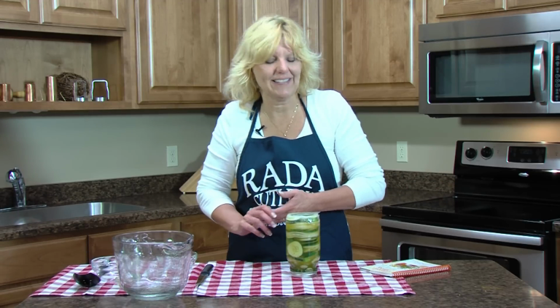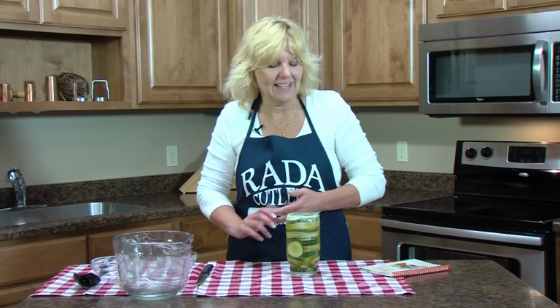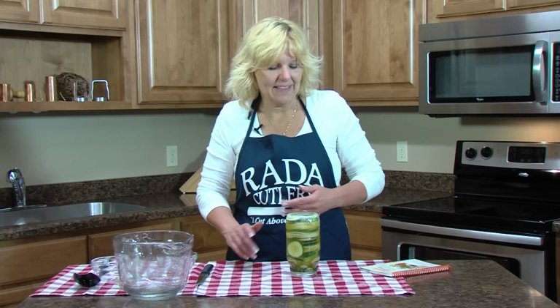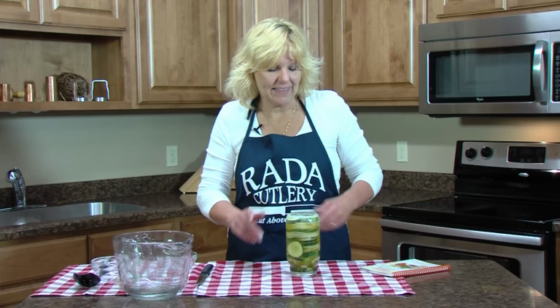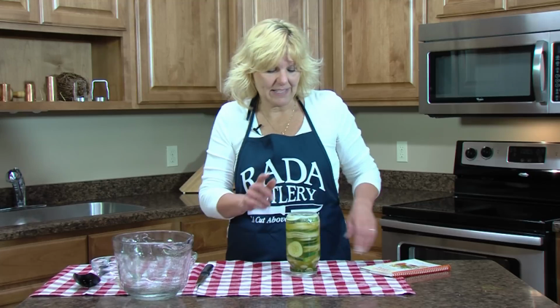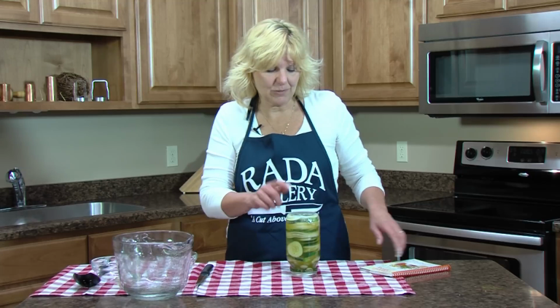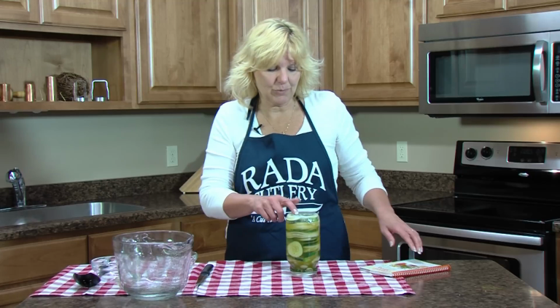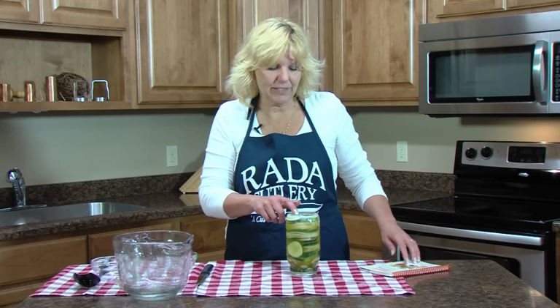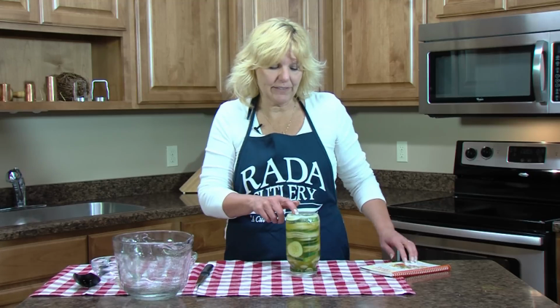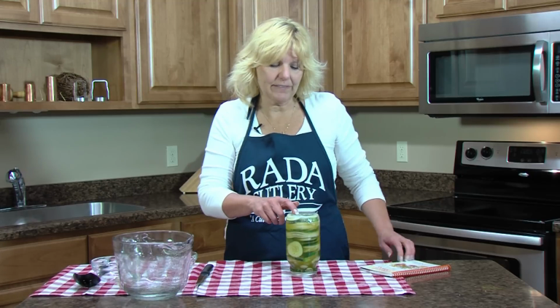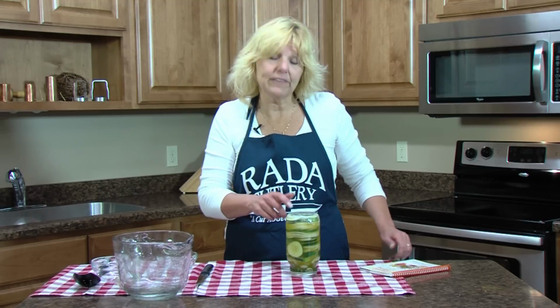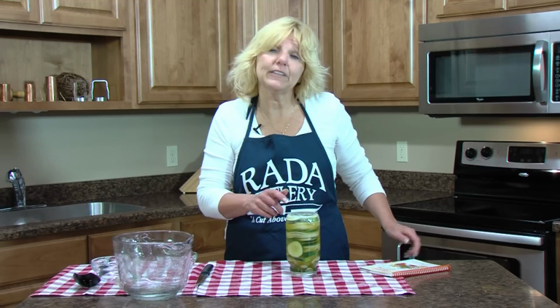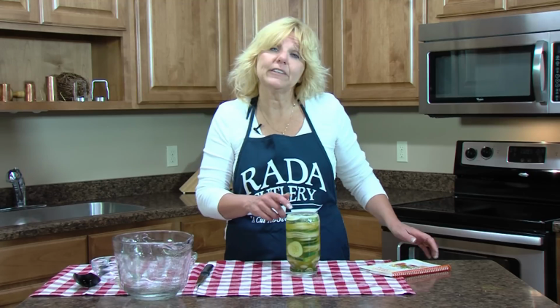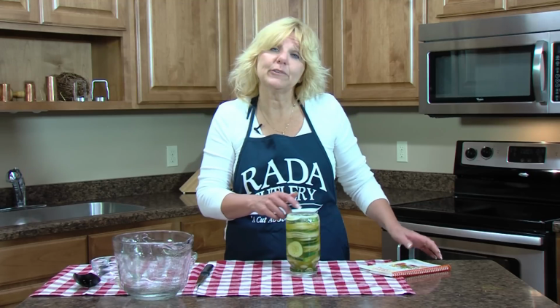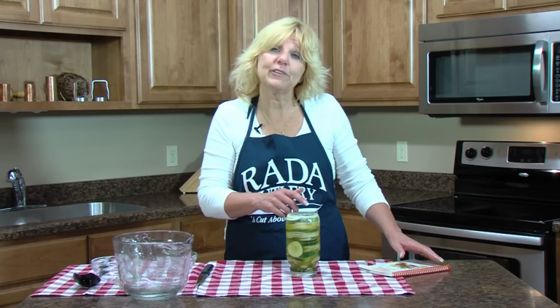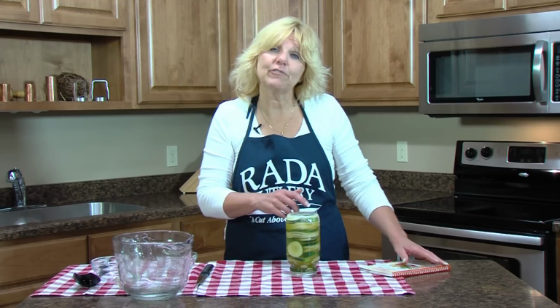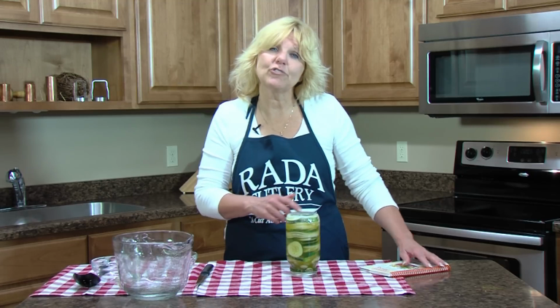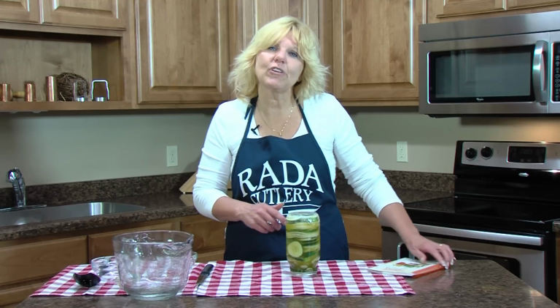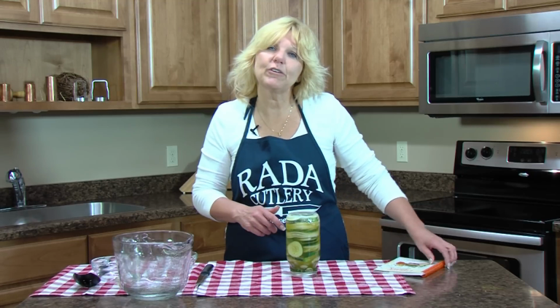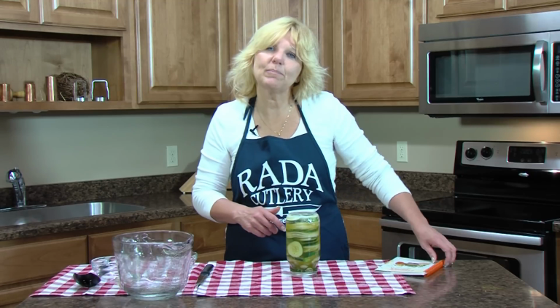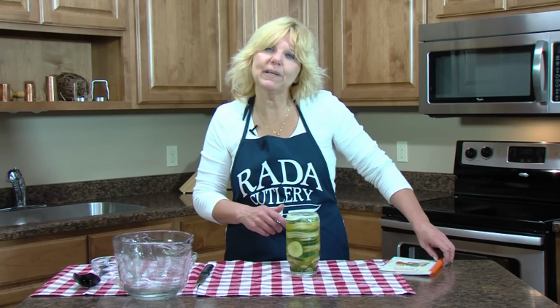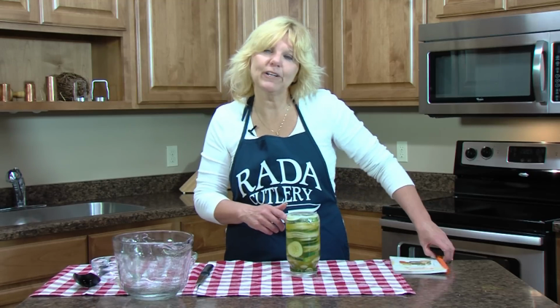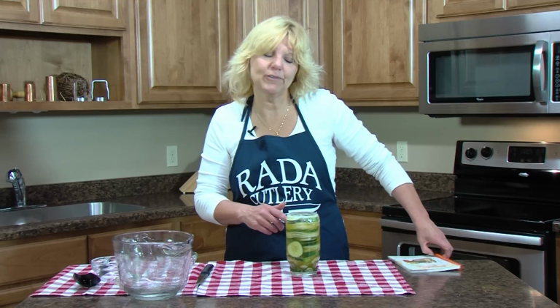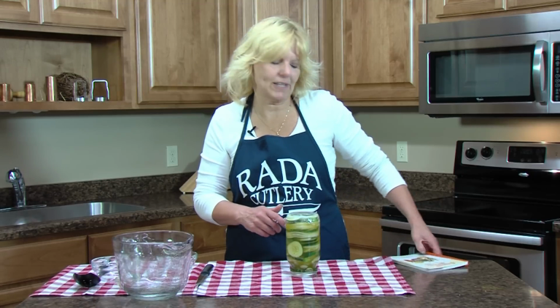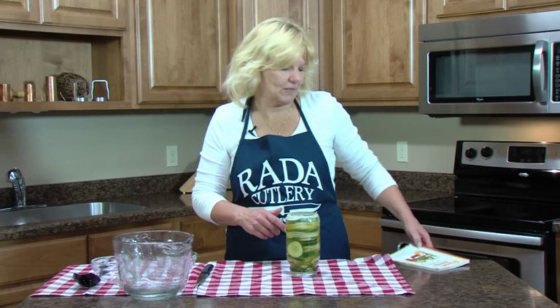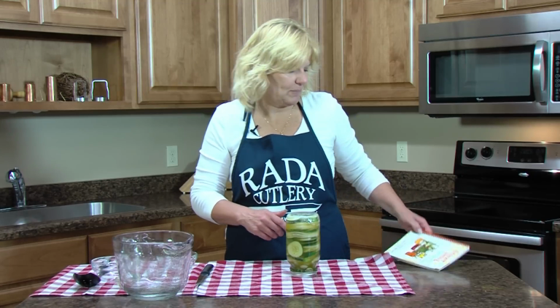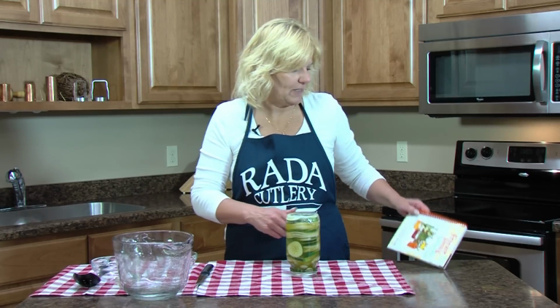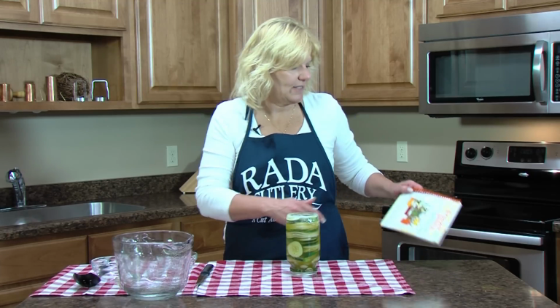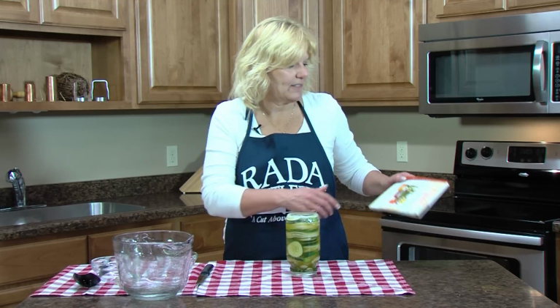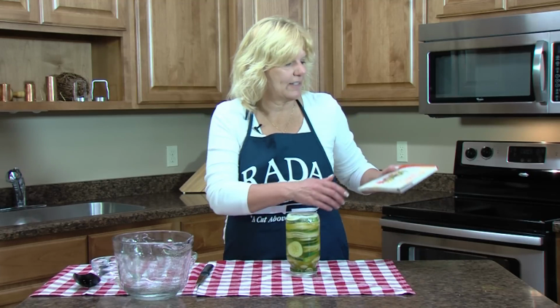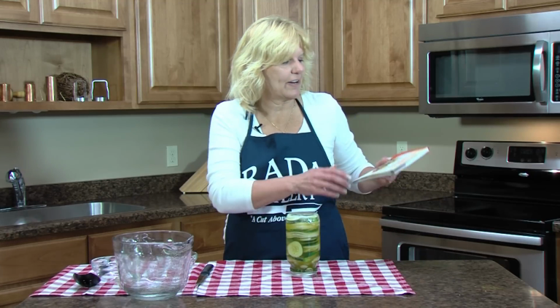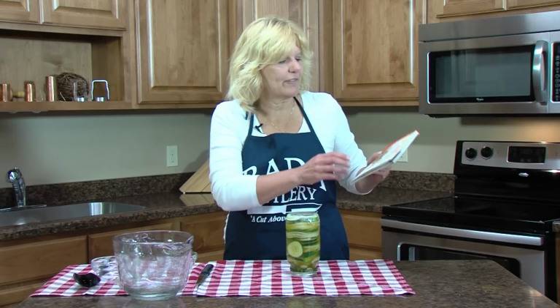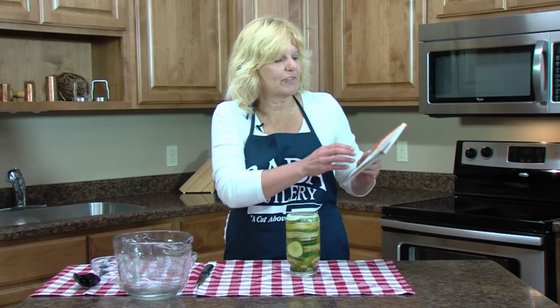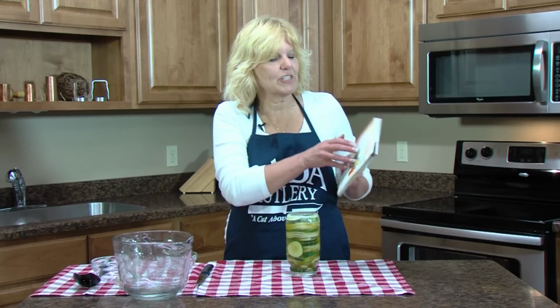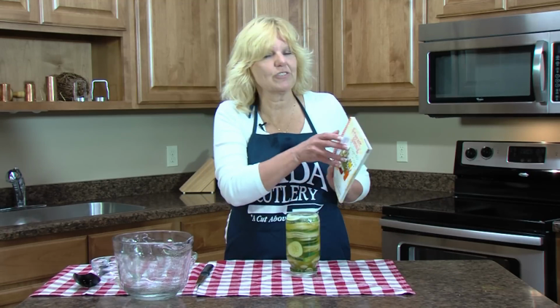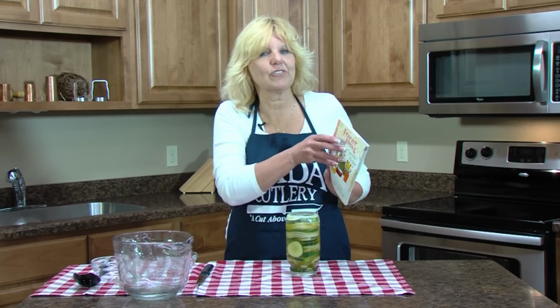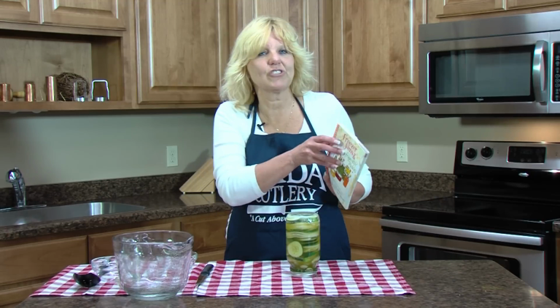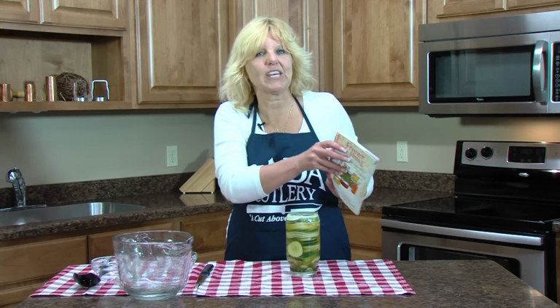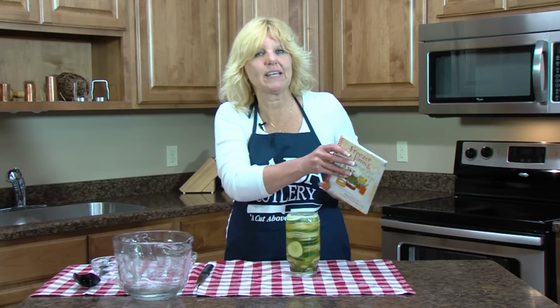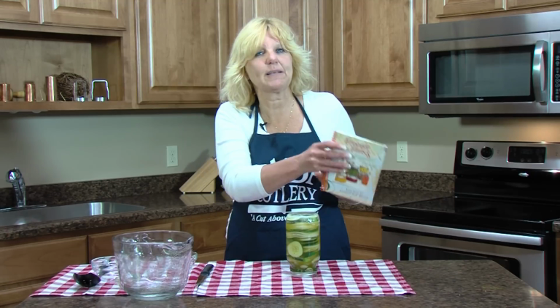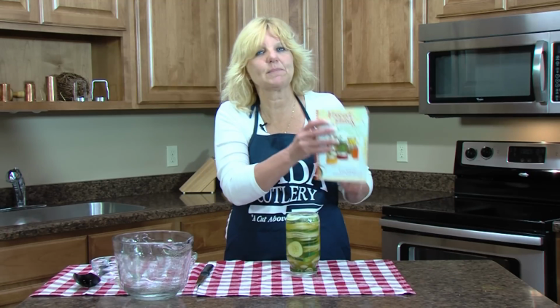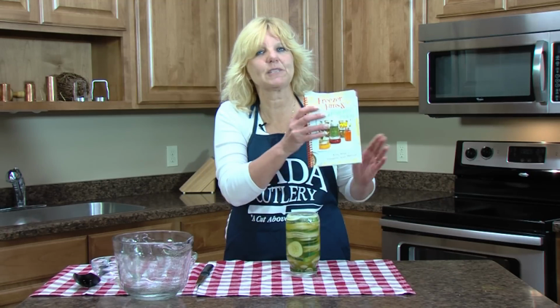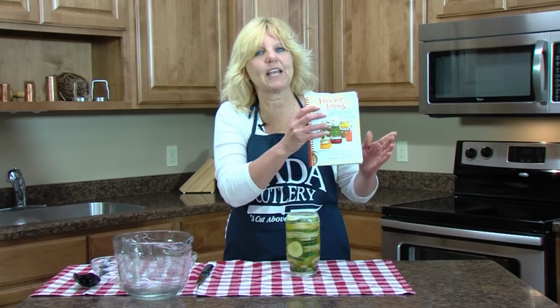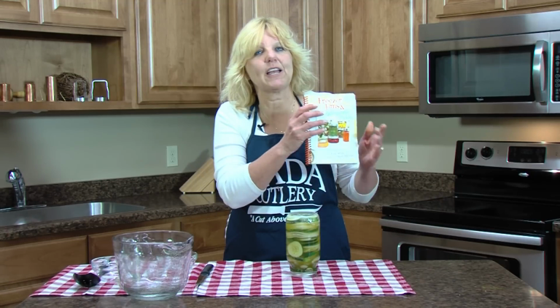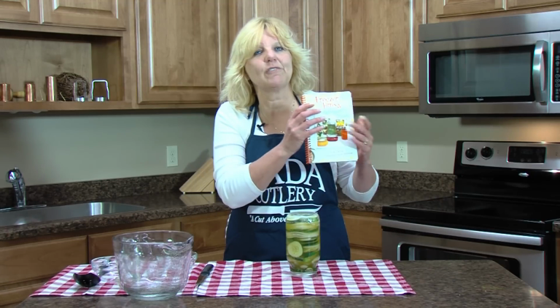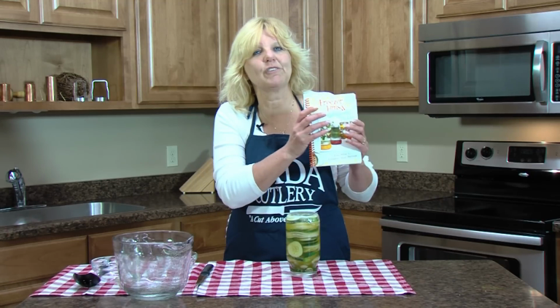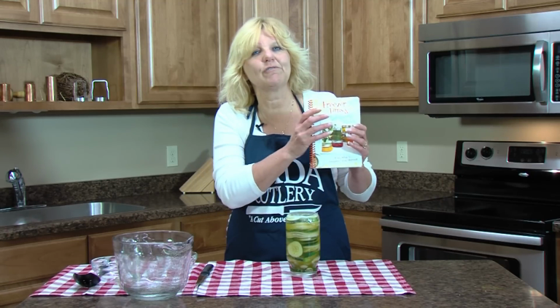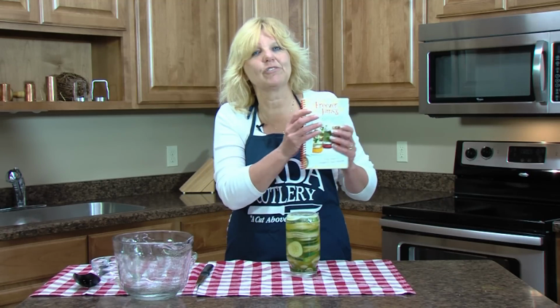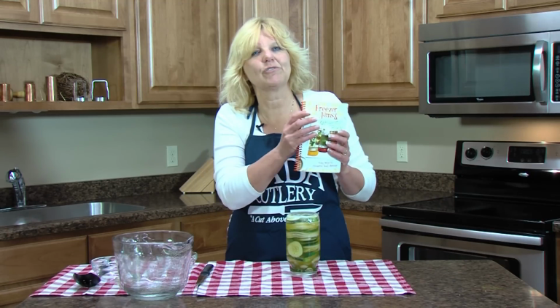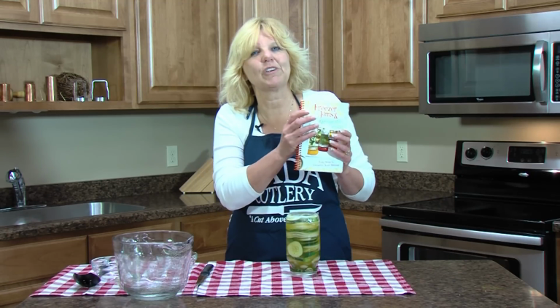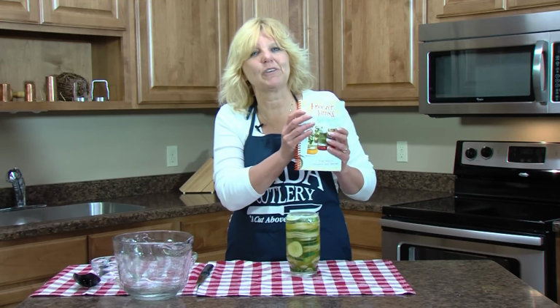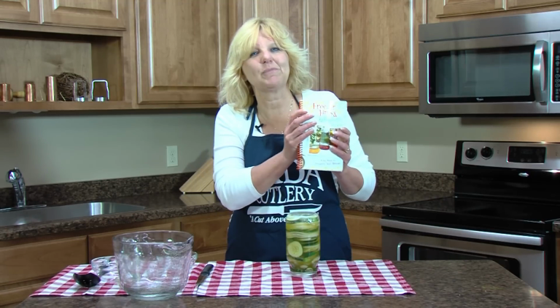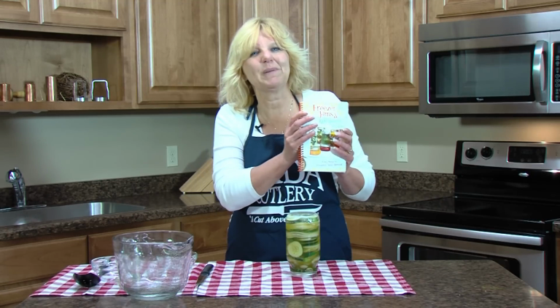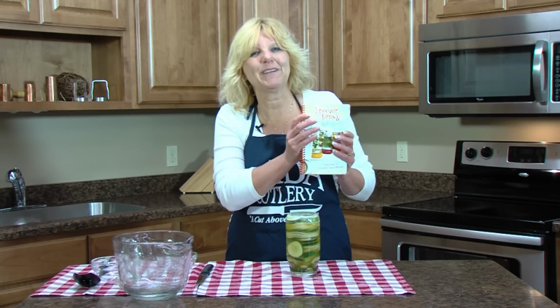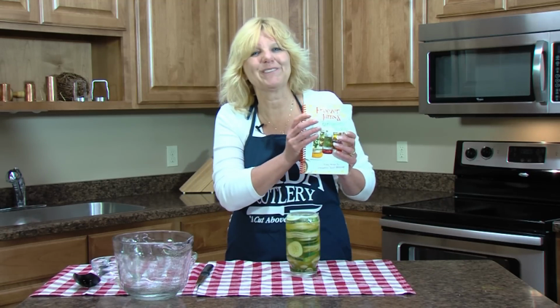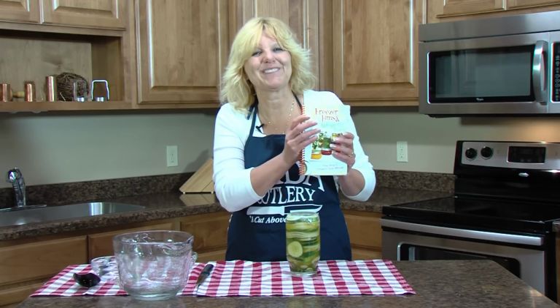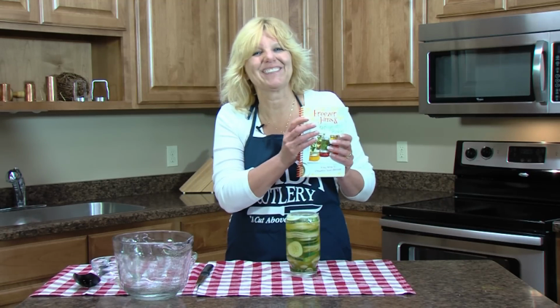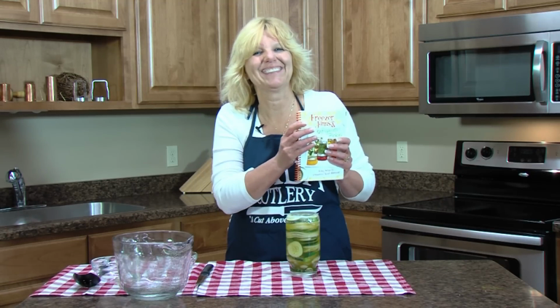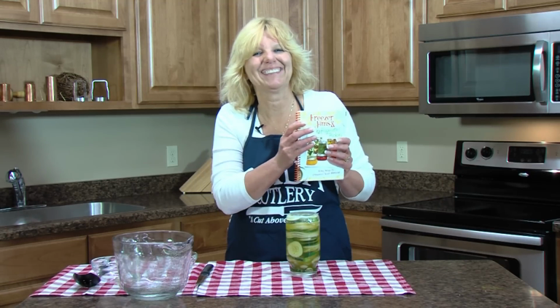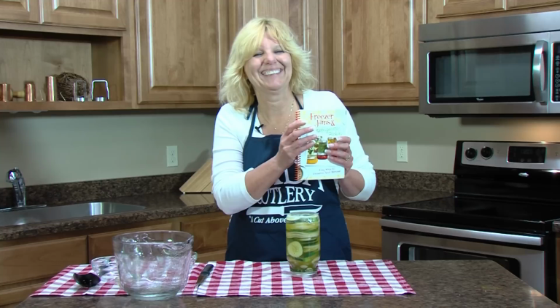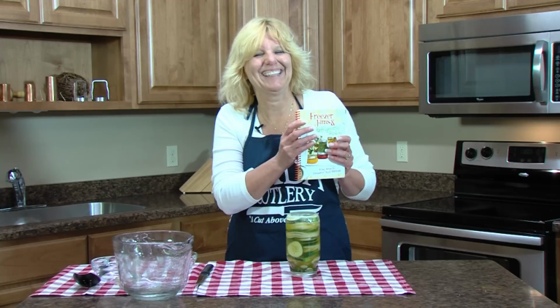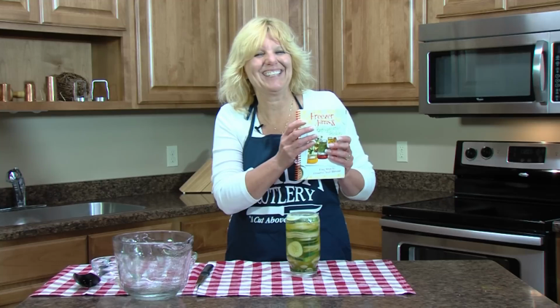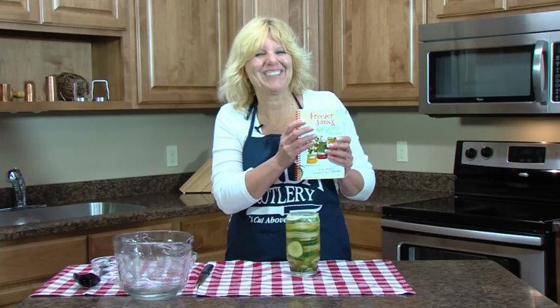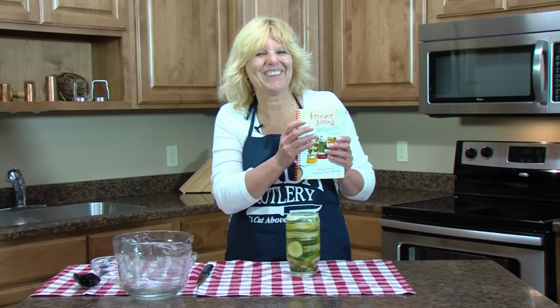That's one of the refrigerator pickle recipes in our Freezer Jams and Refrigerator Pickles cookbook. Enjoy!